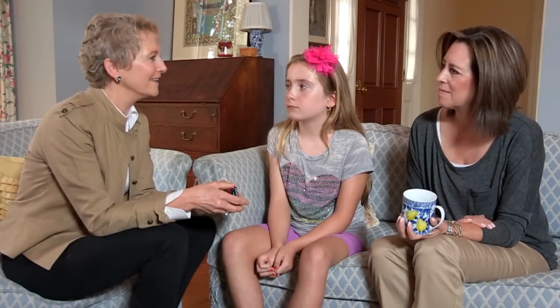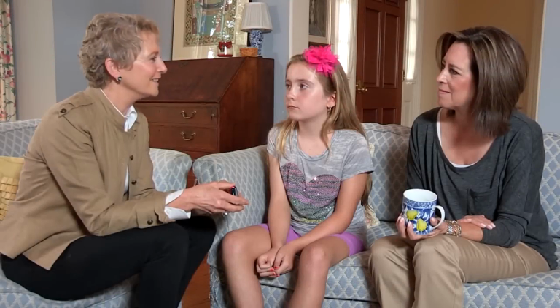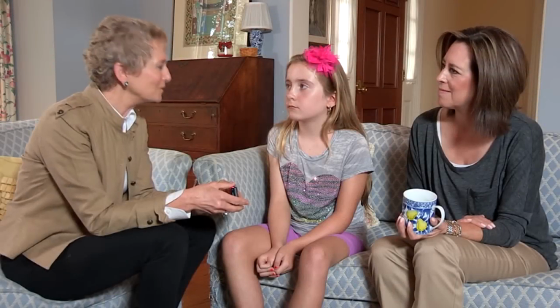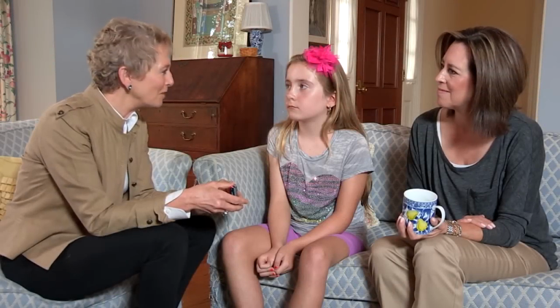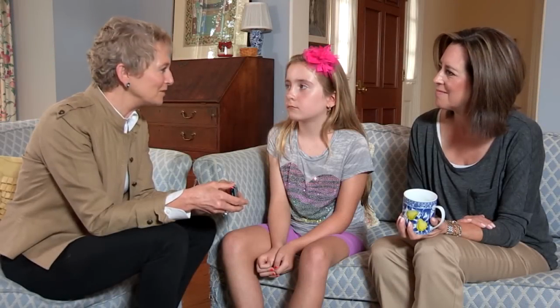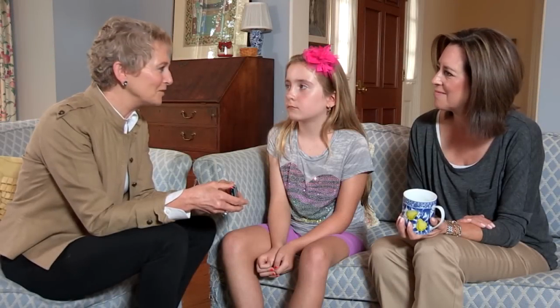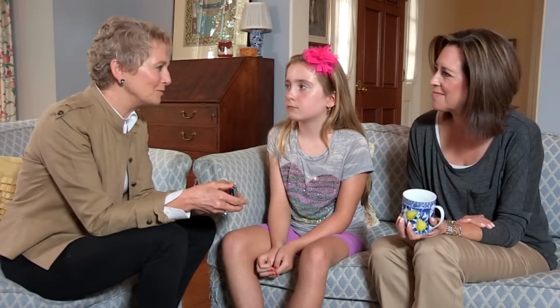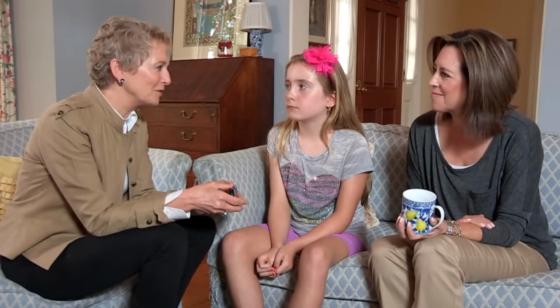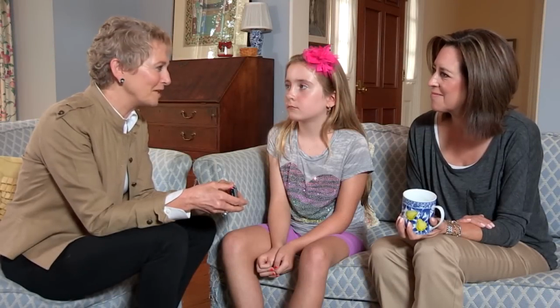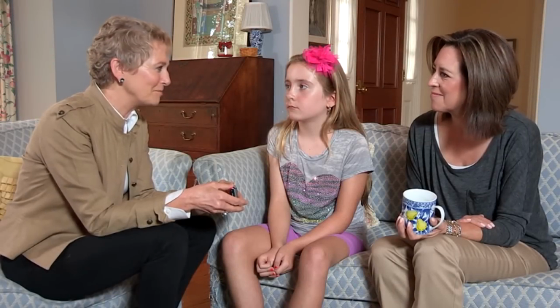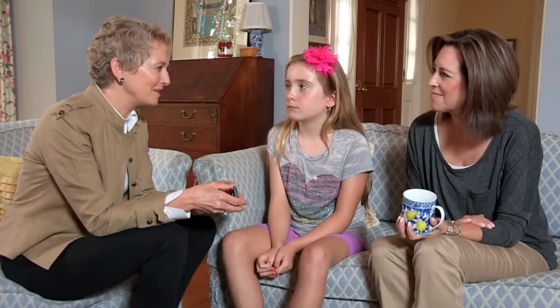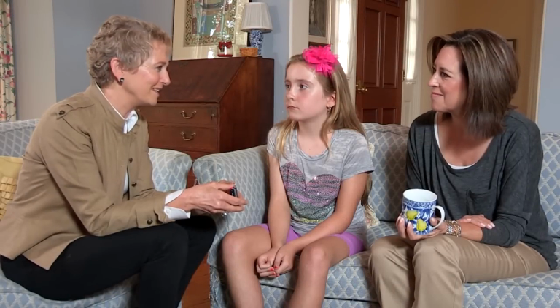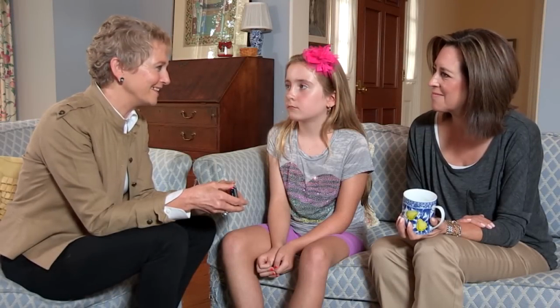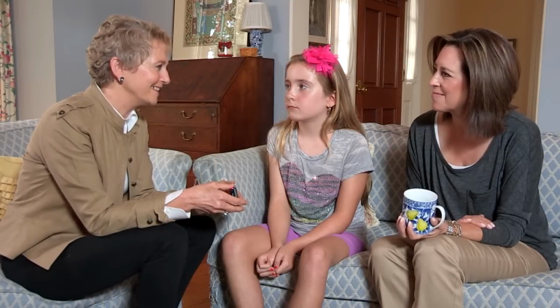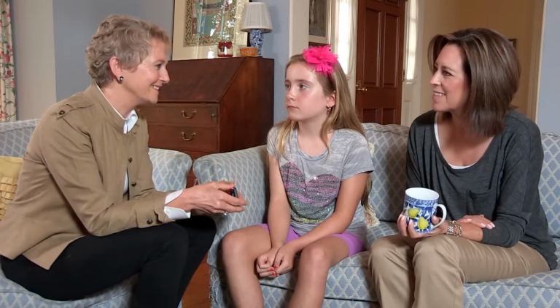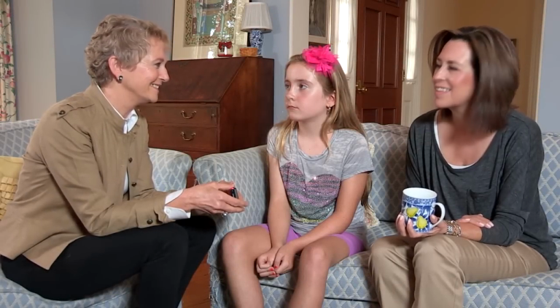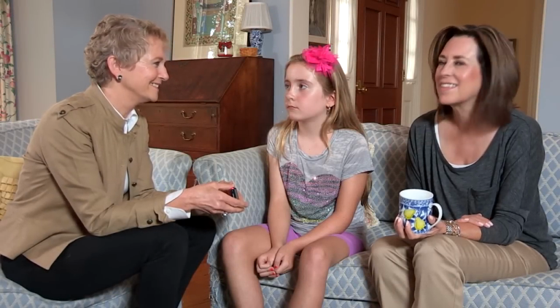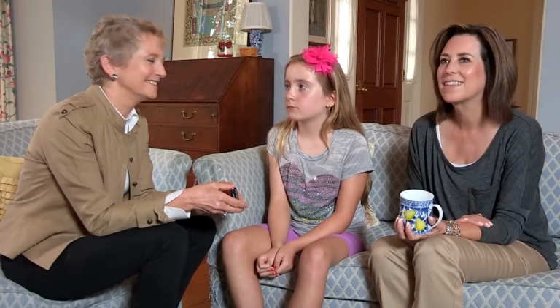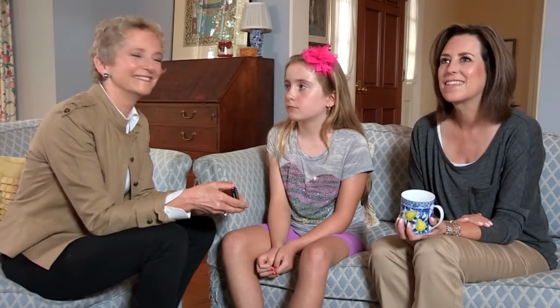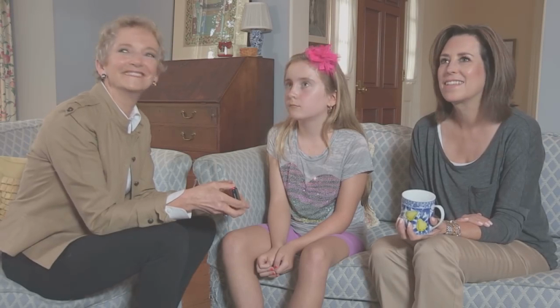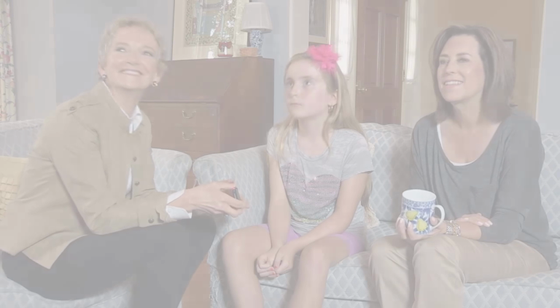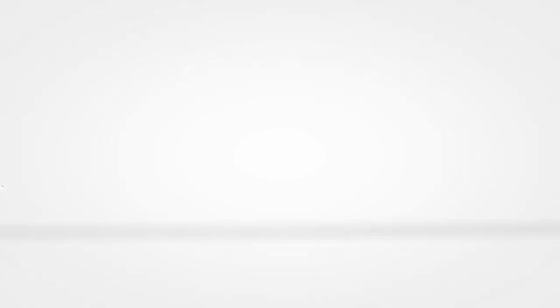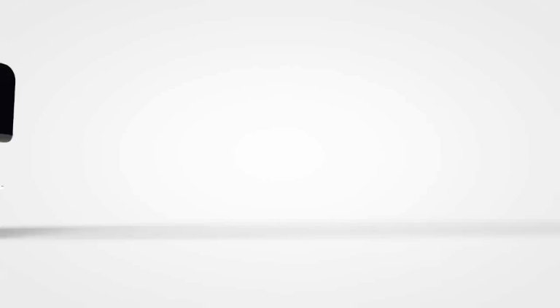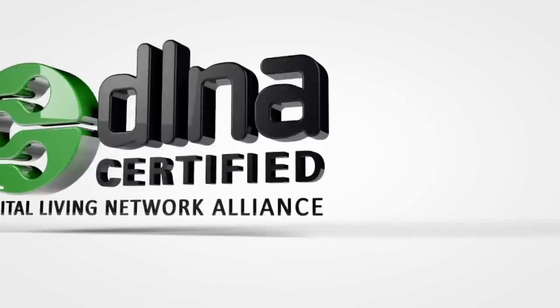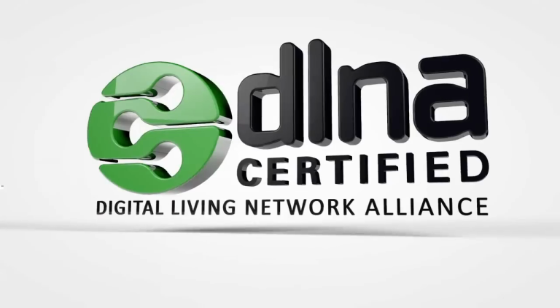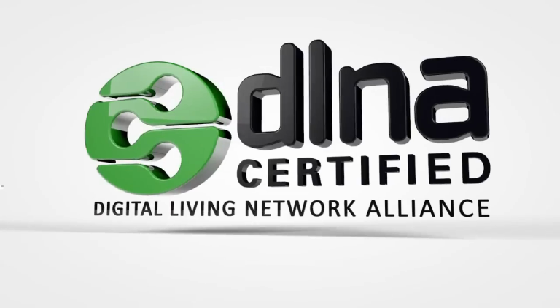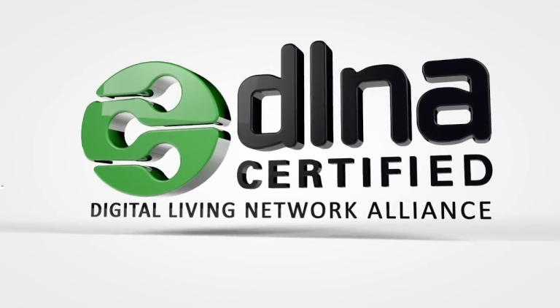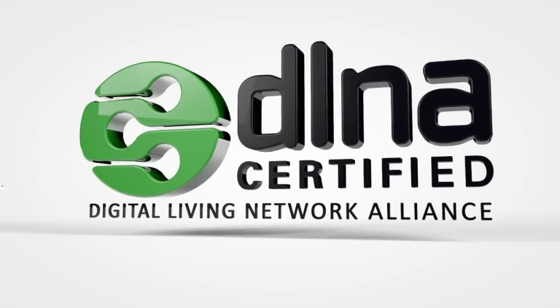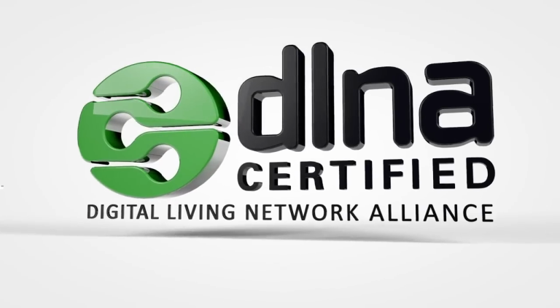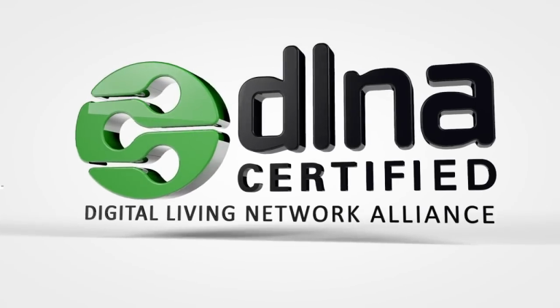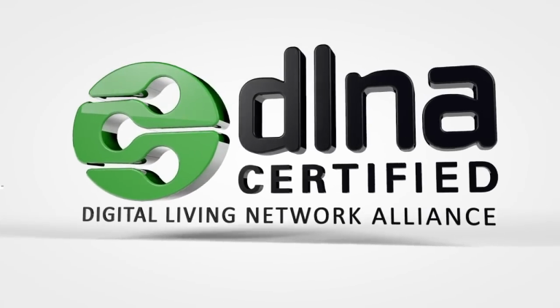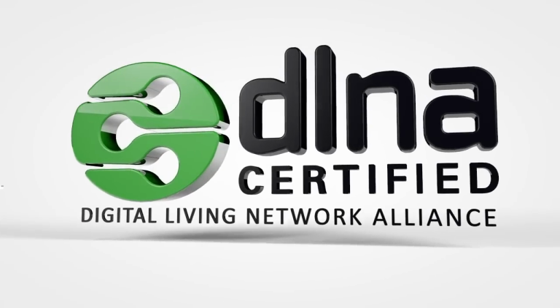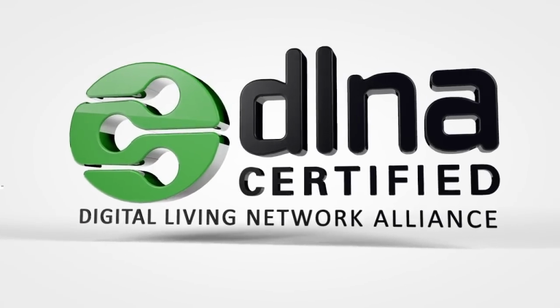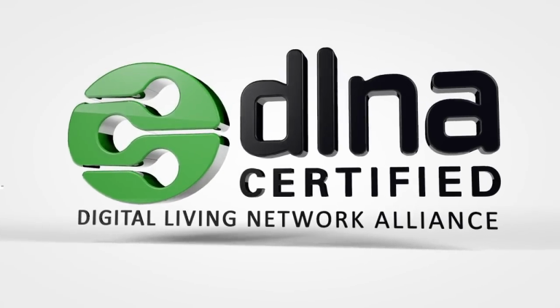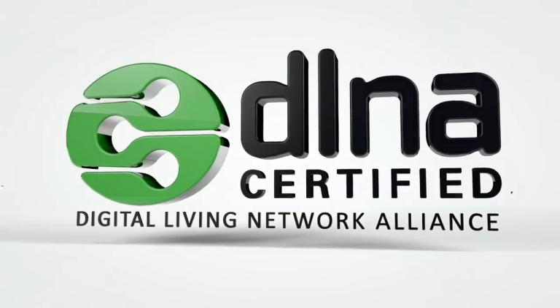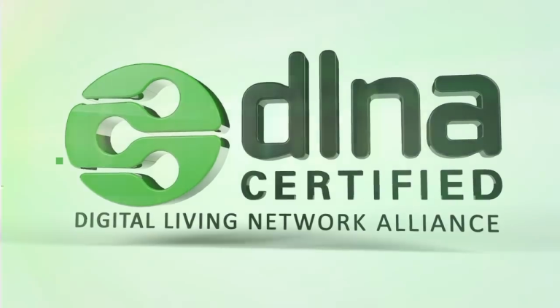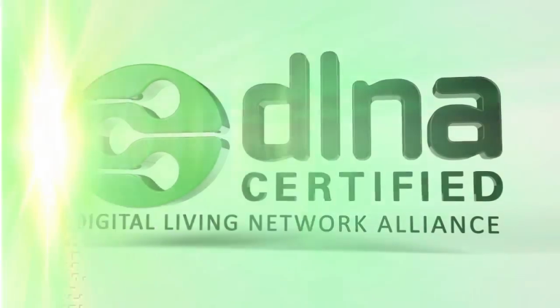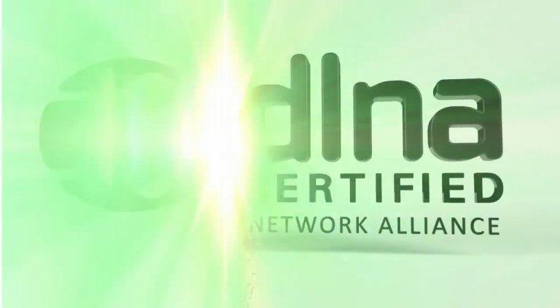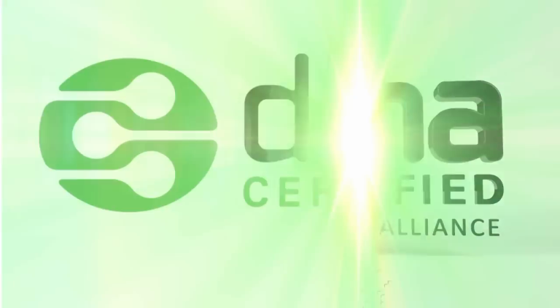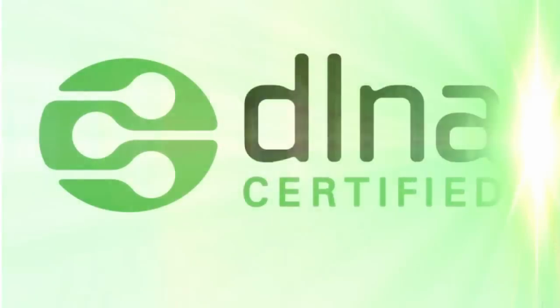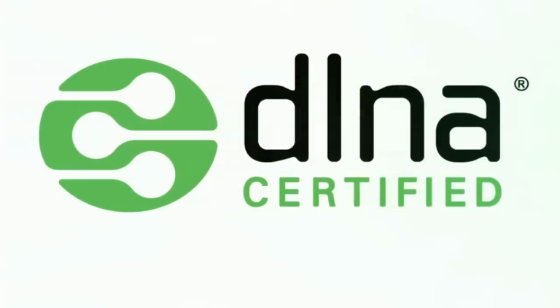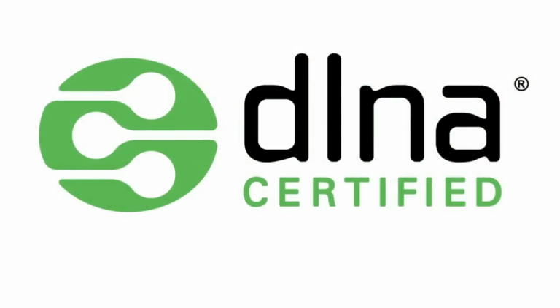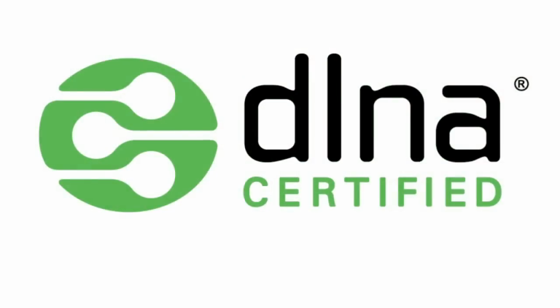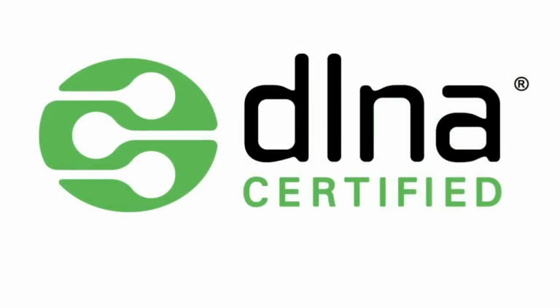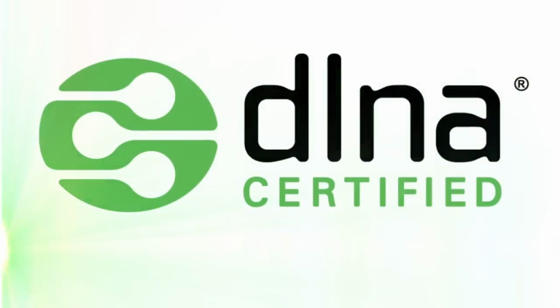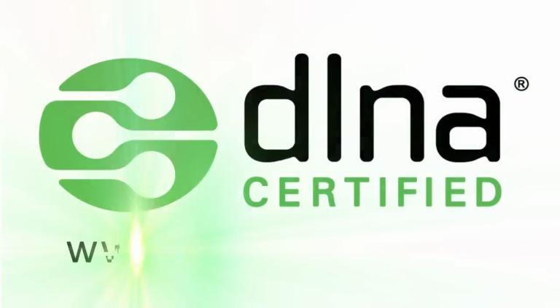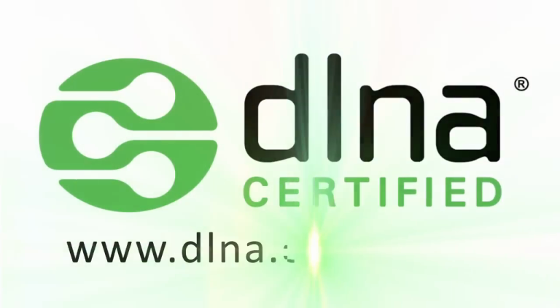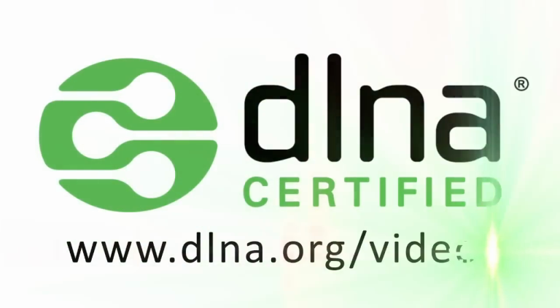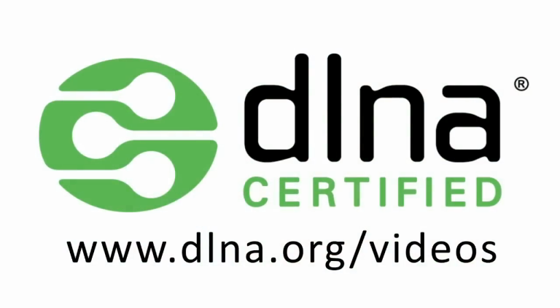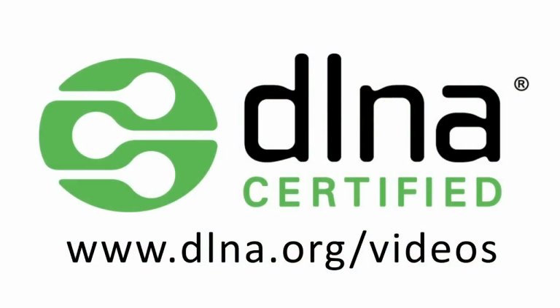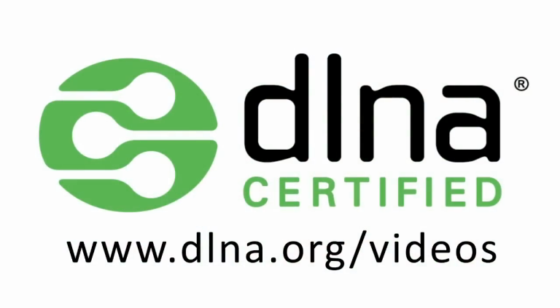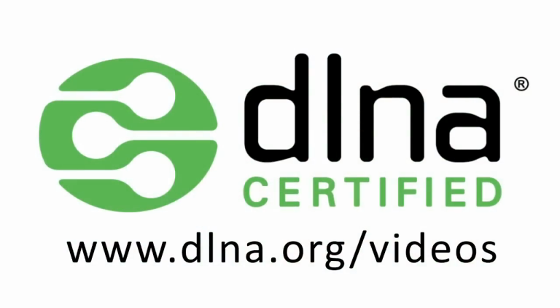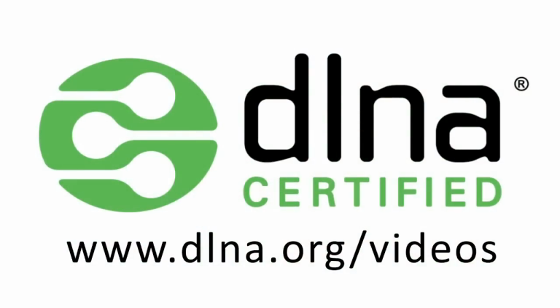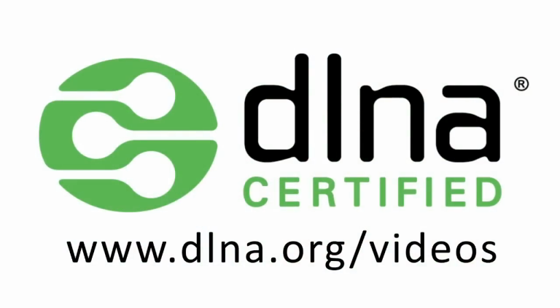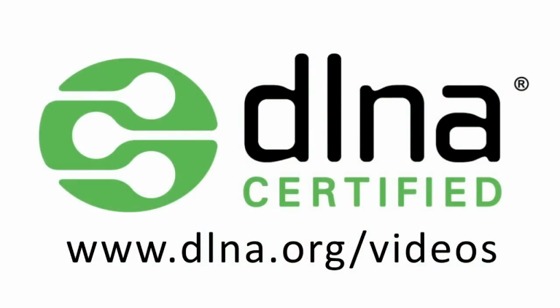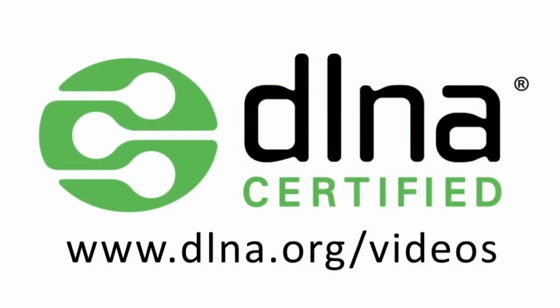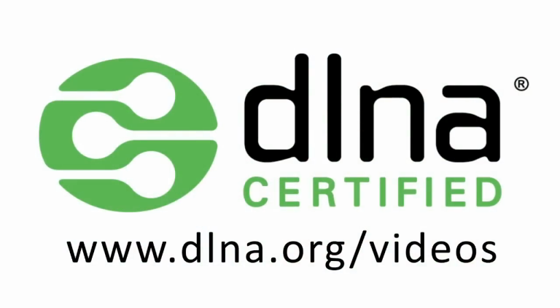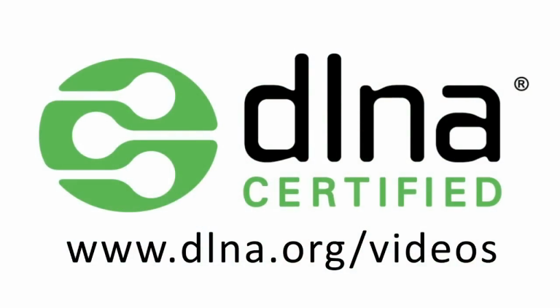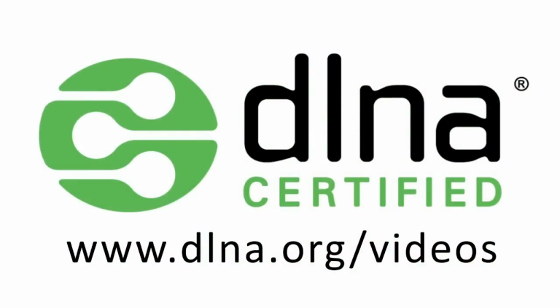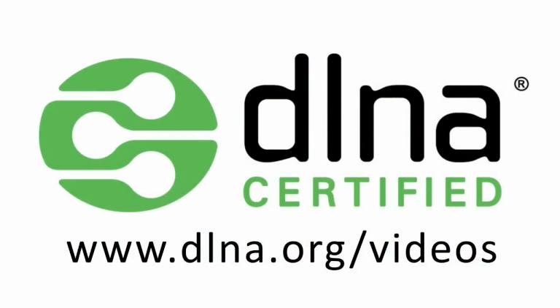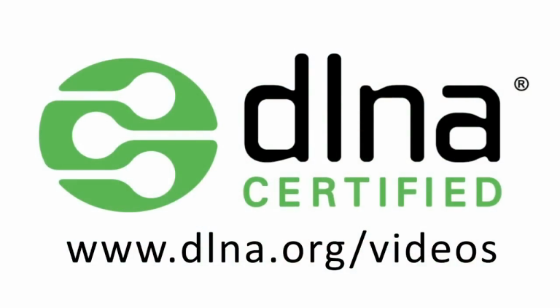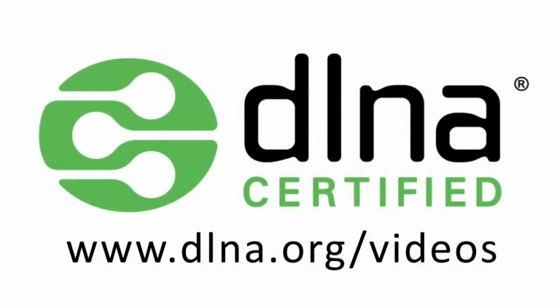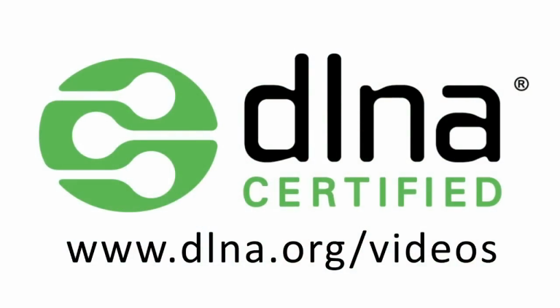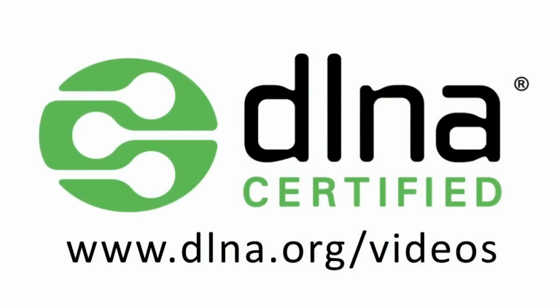Let's watch some more of that pig. If you'd like me to show you how to set up your home network, check out this link.